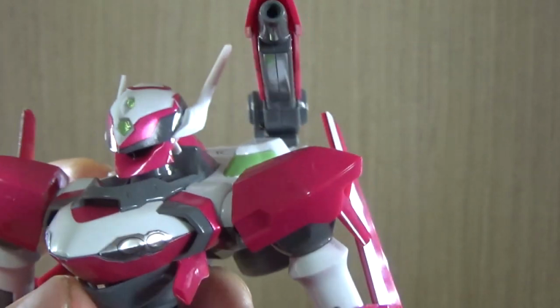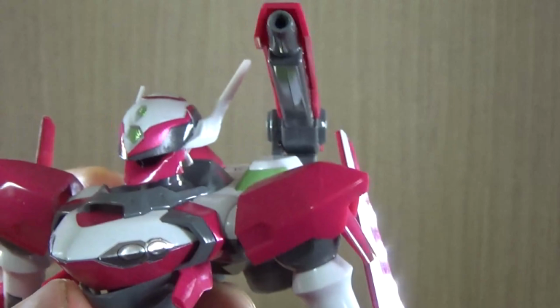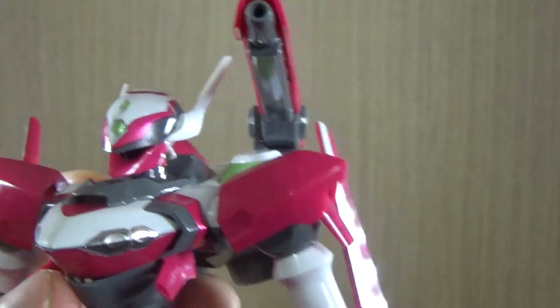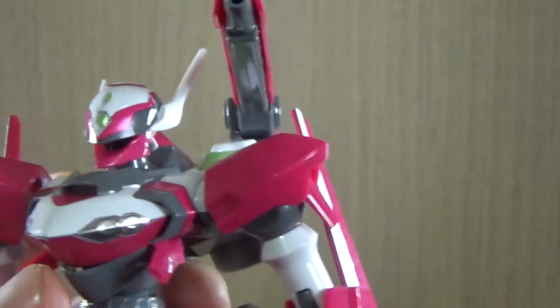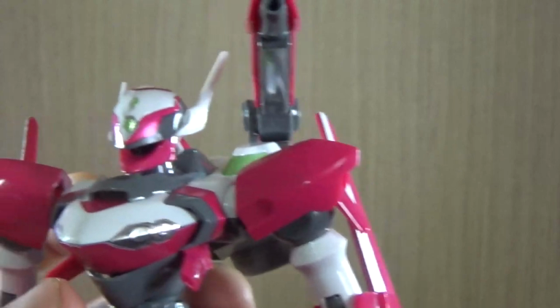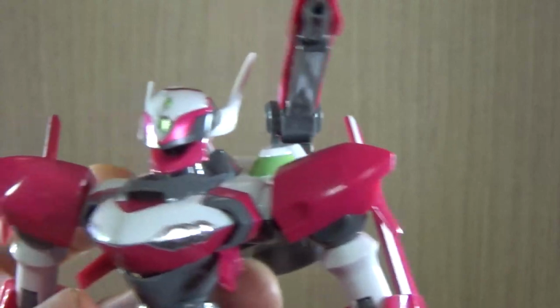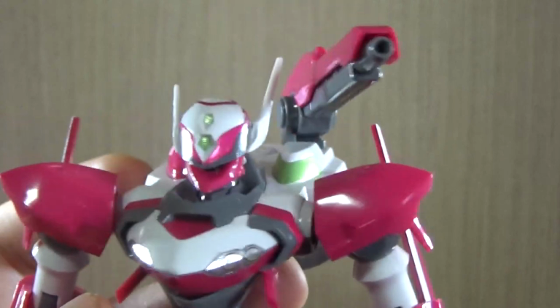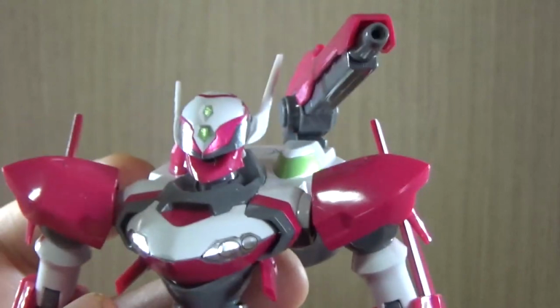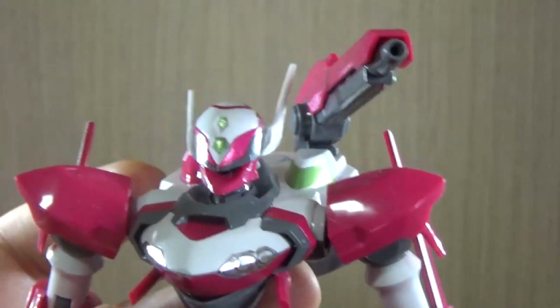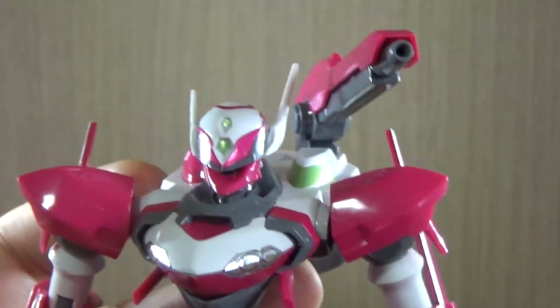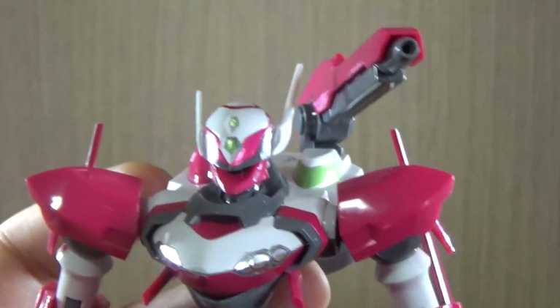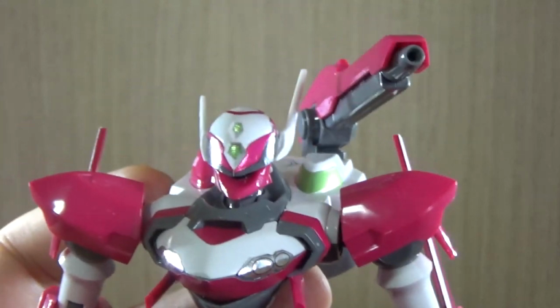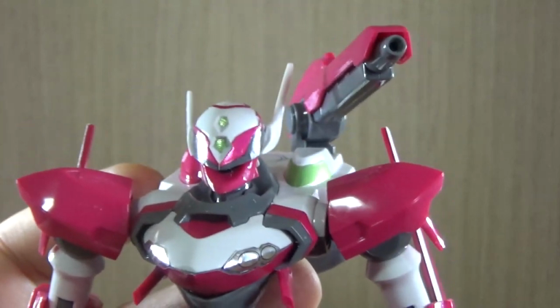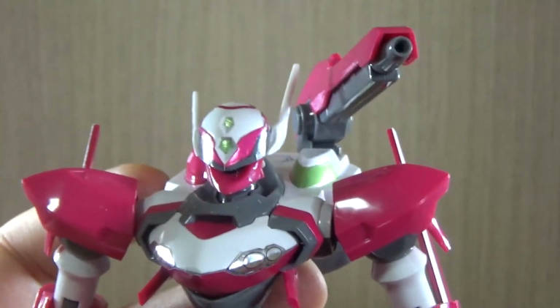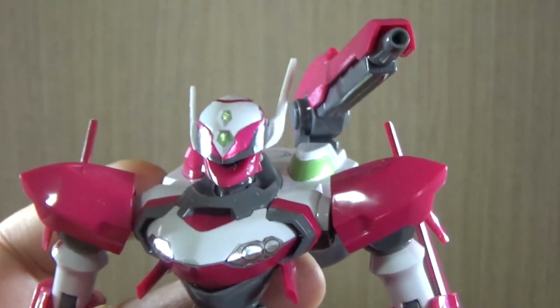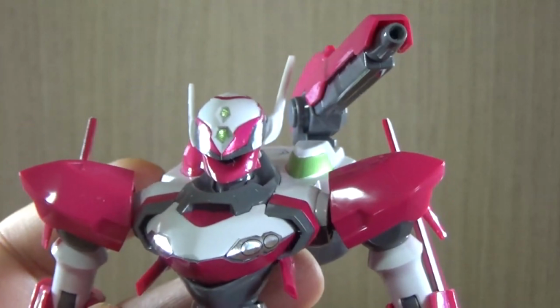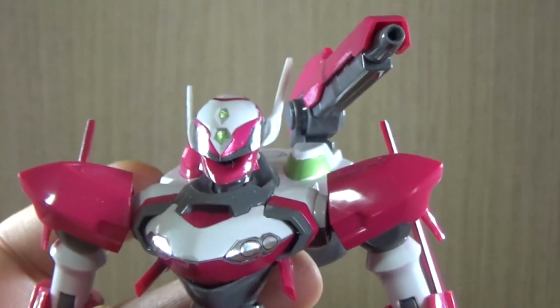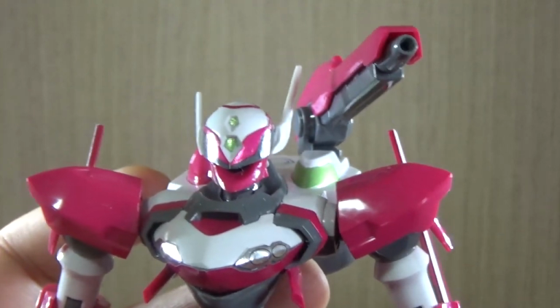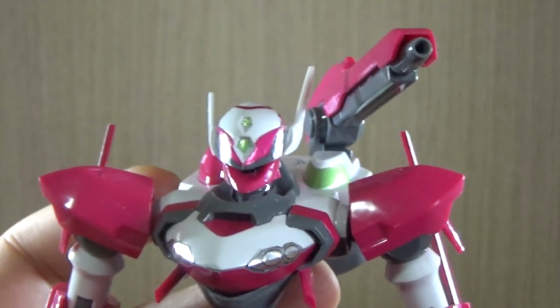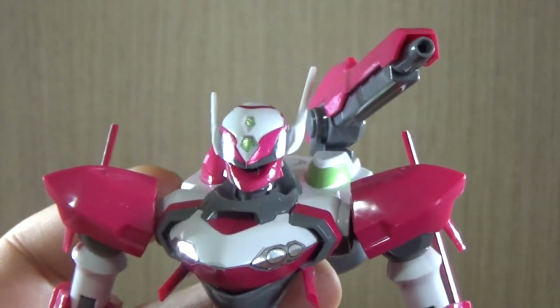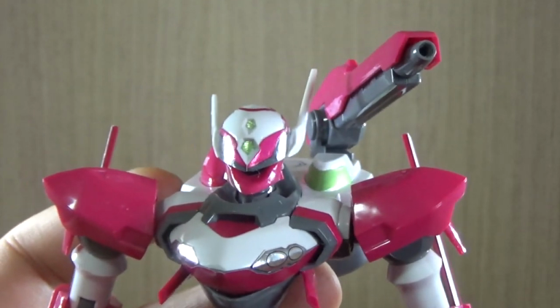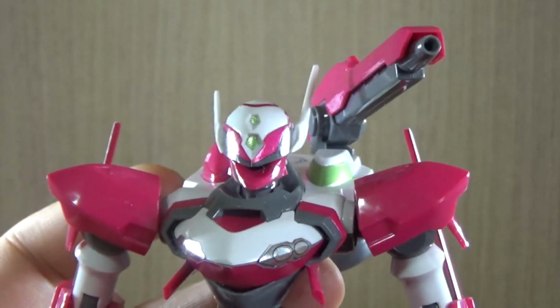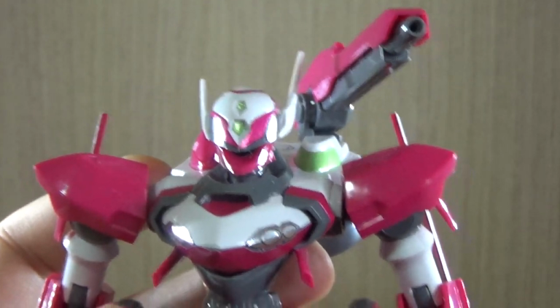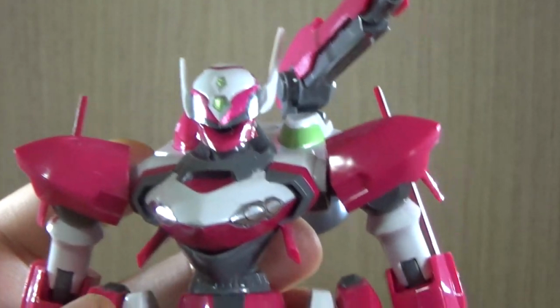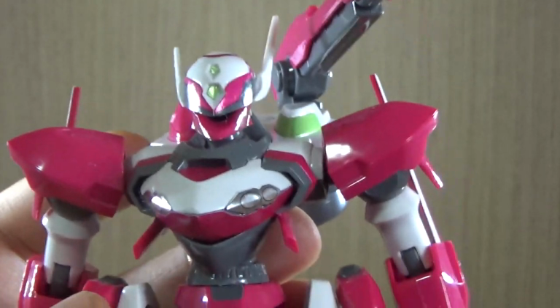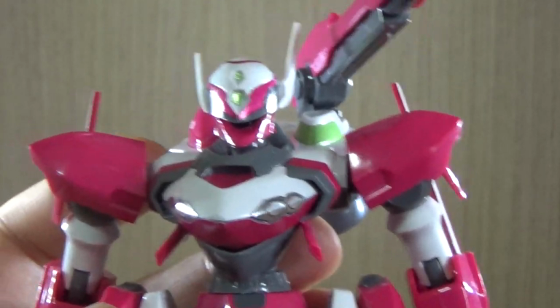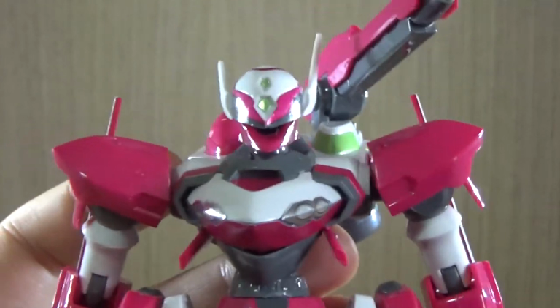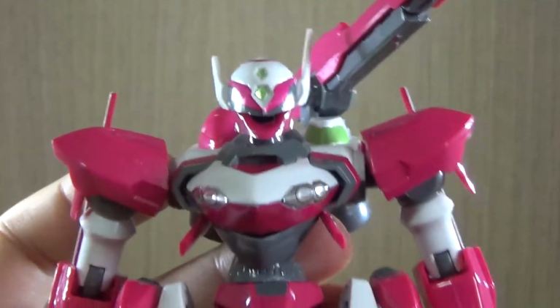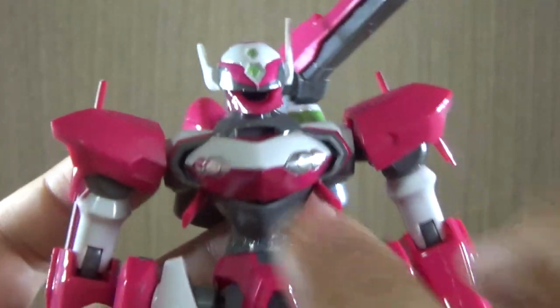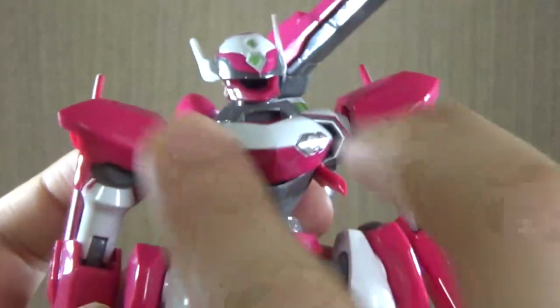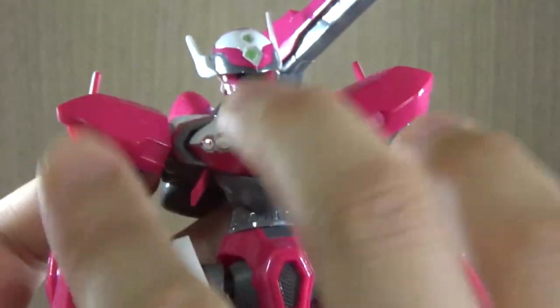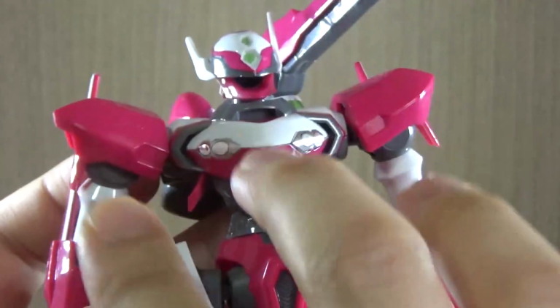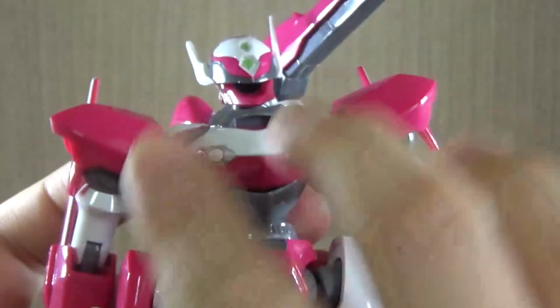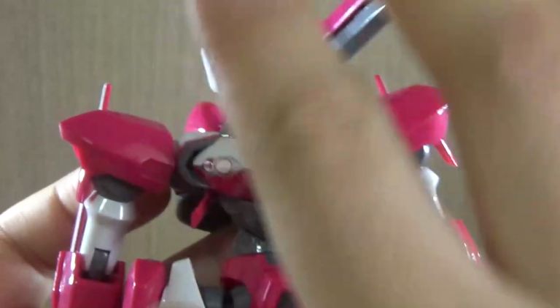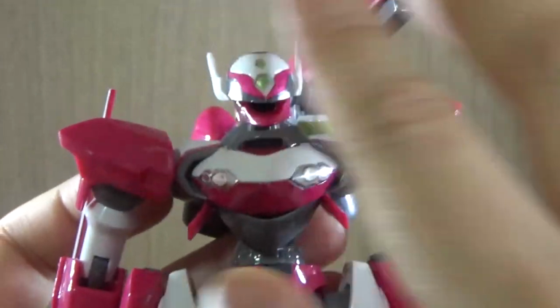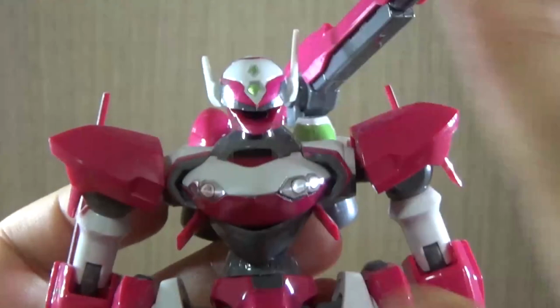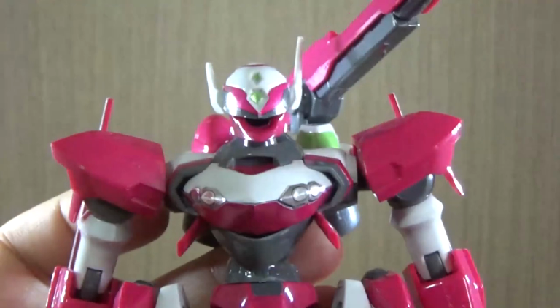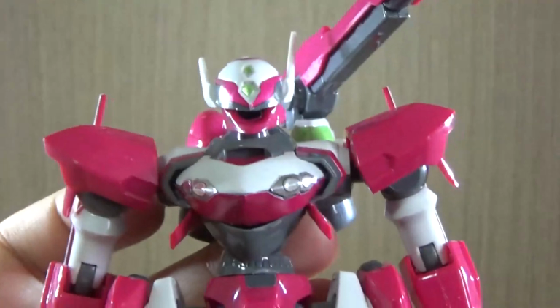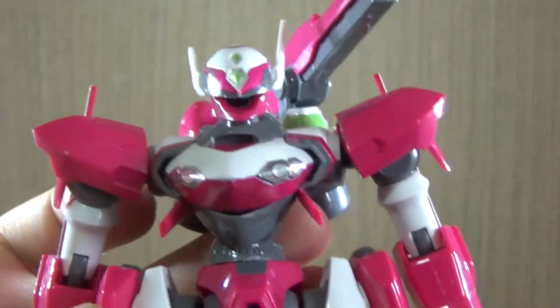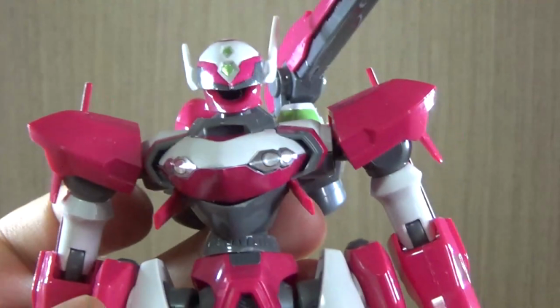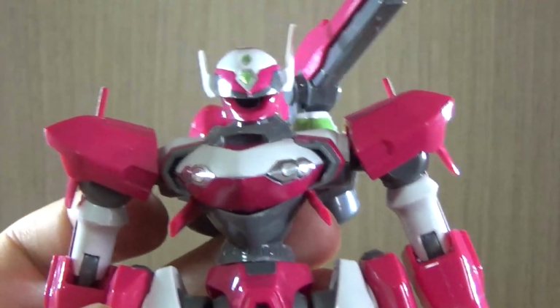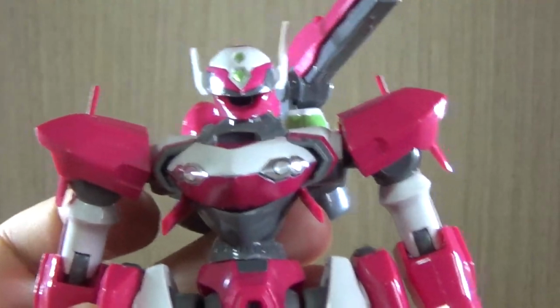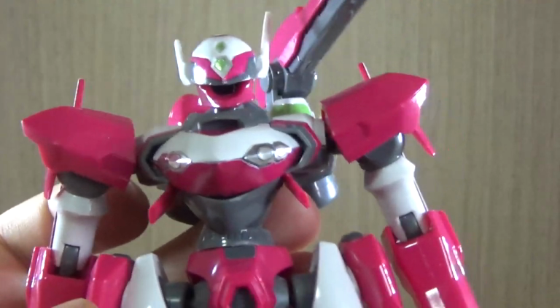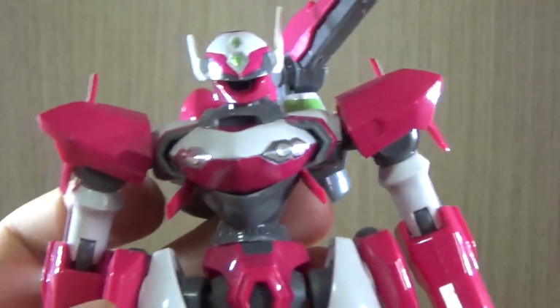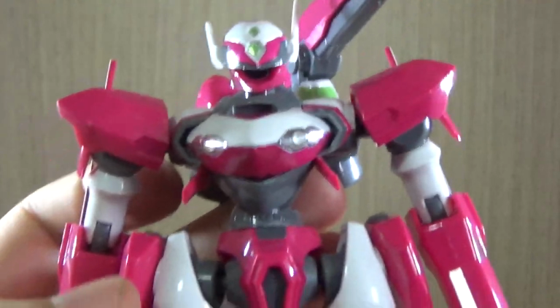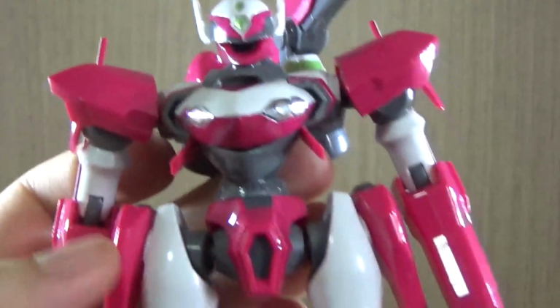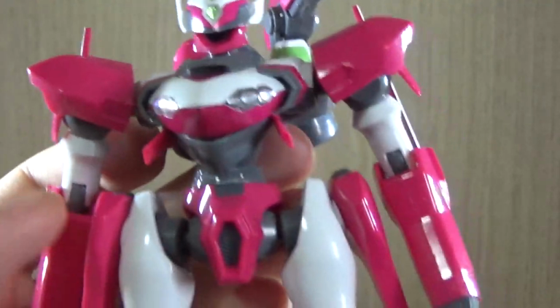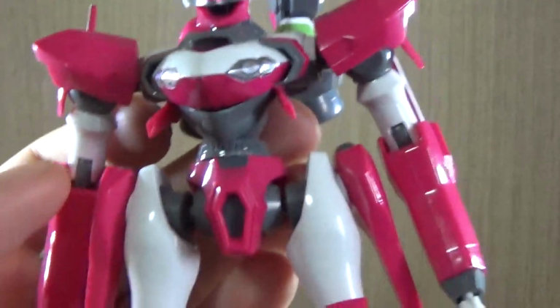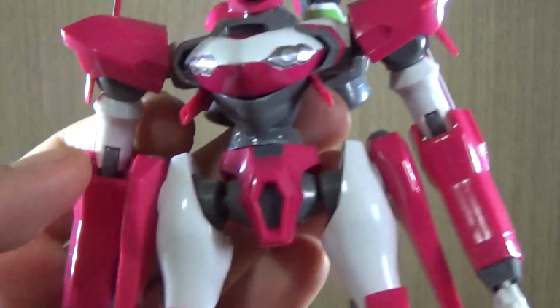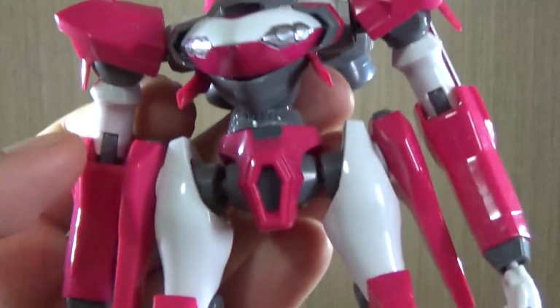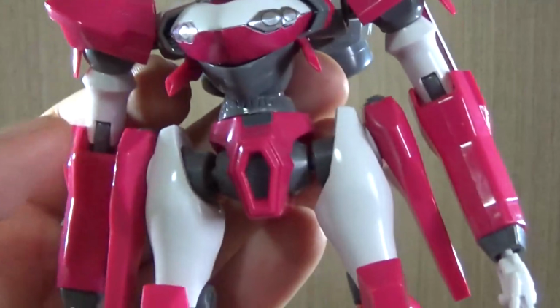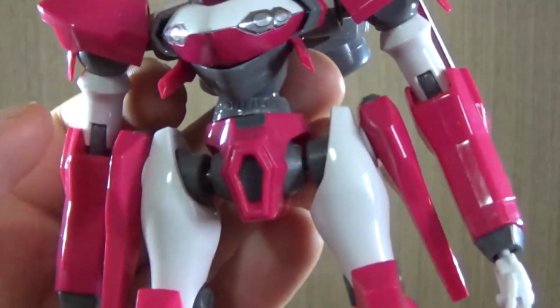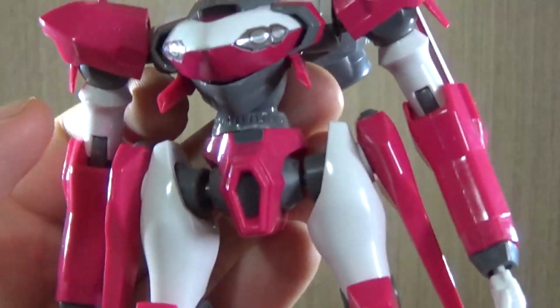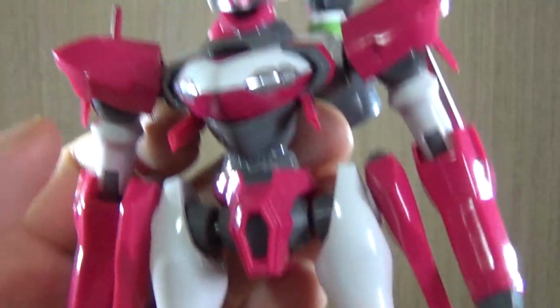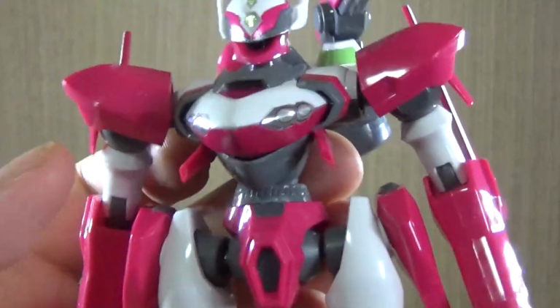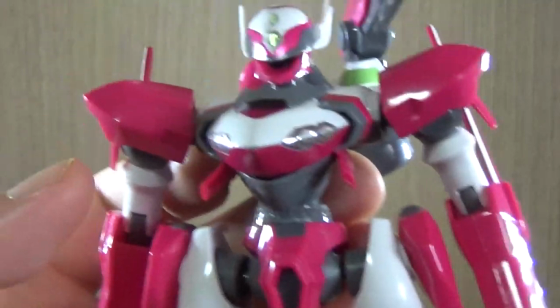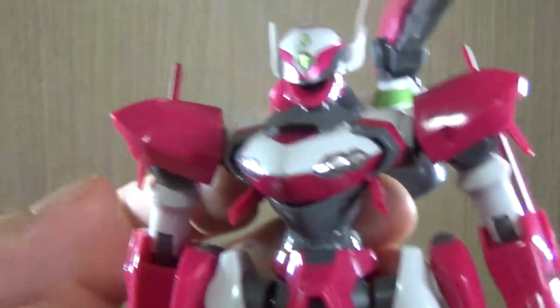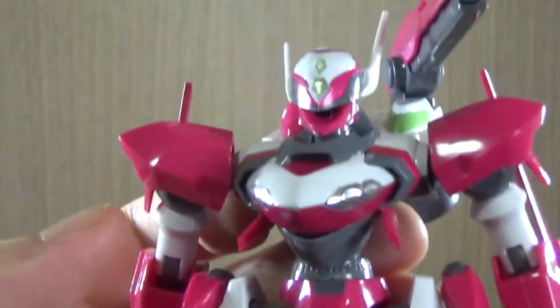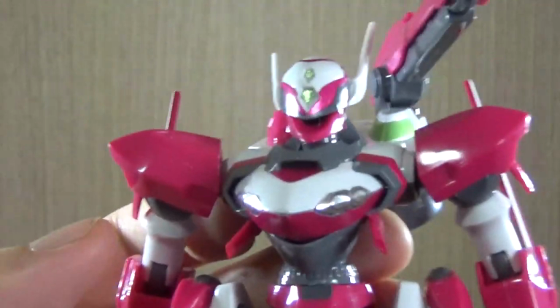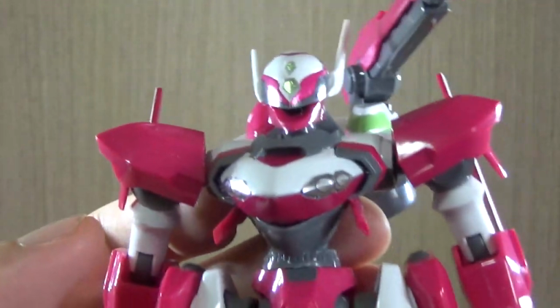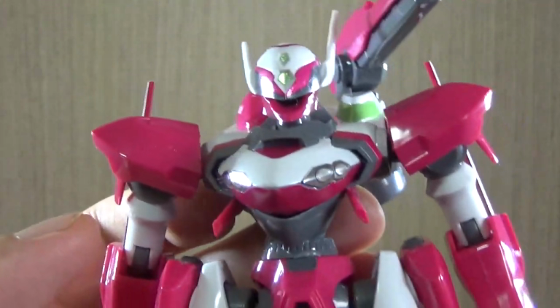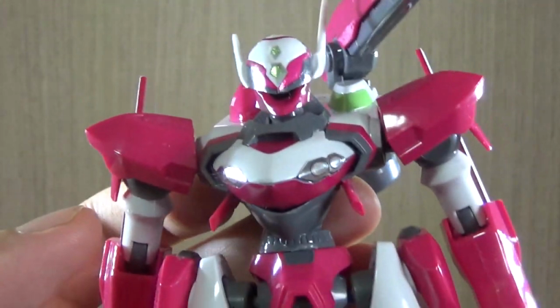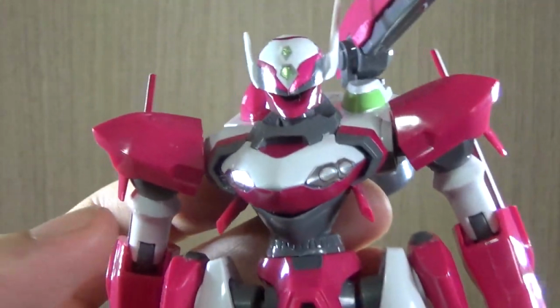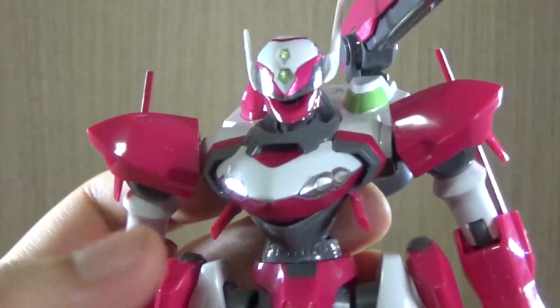So most of the stickers take up a large part of the body and the head. On the arms and legs, there aren't as many stickers.